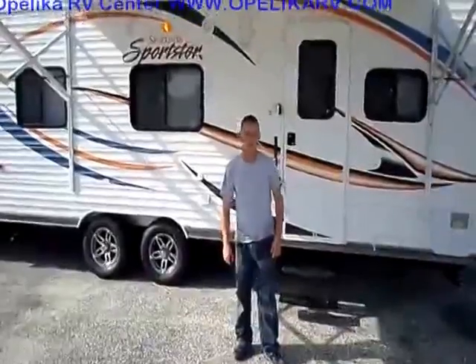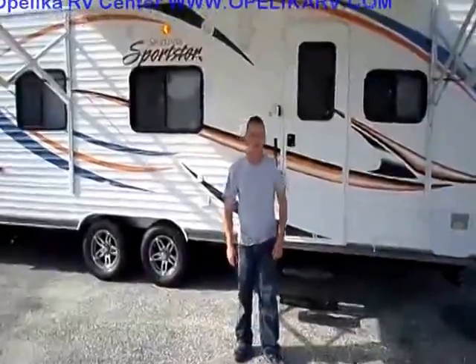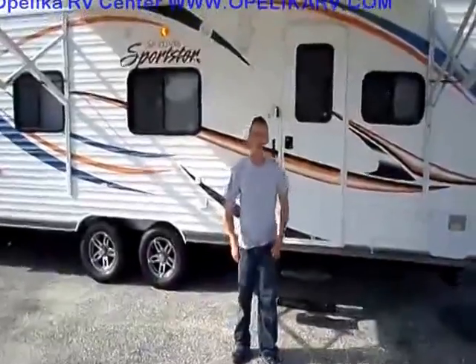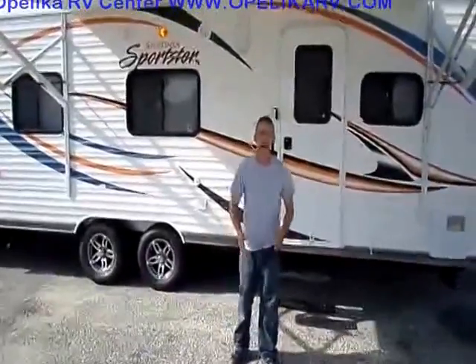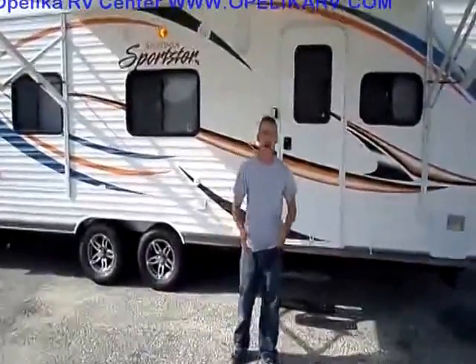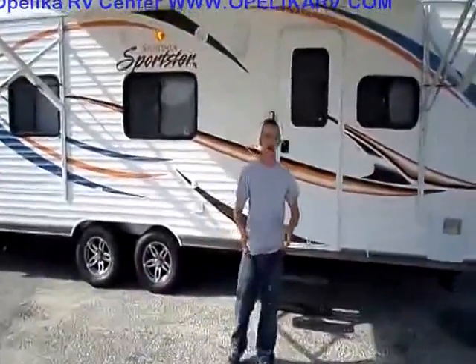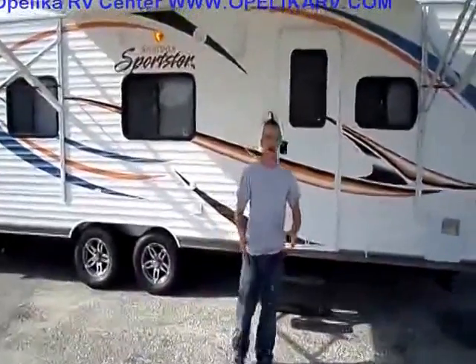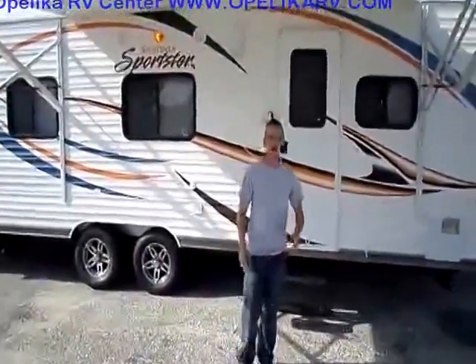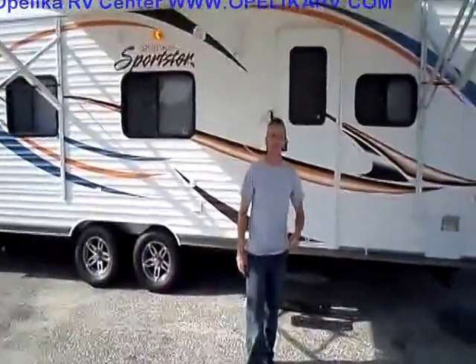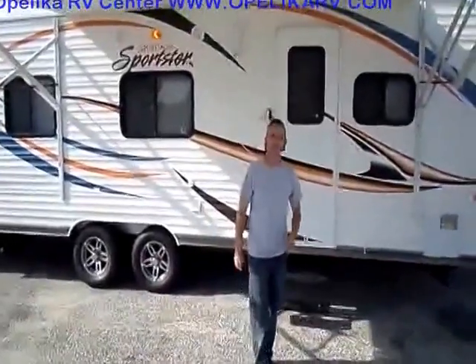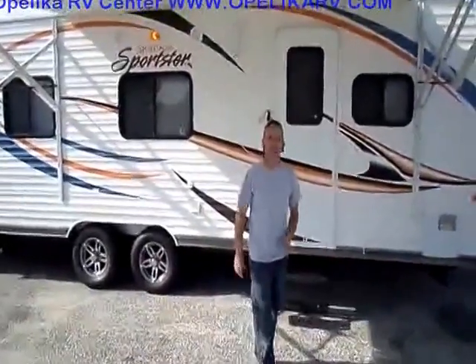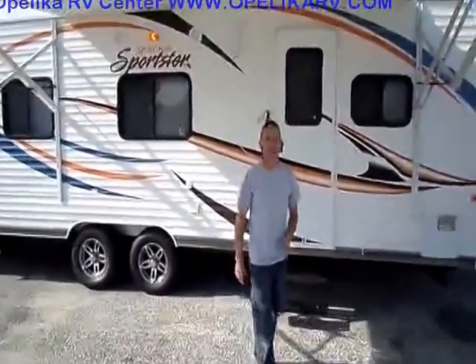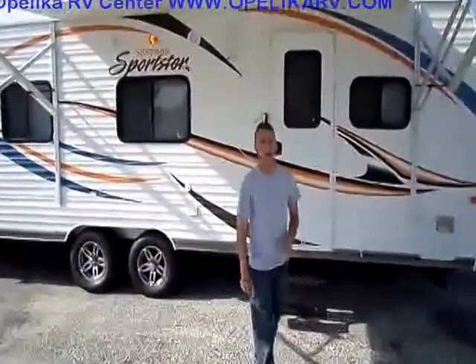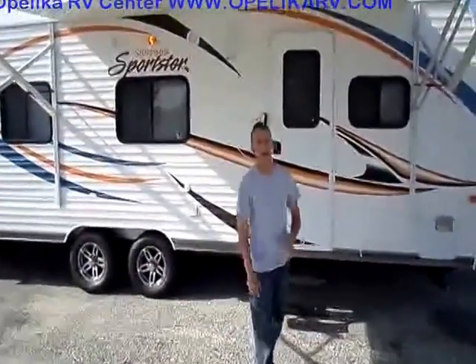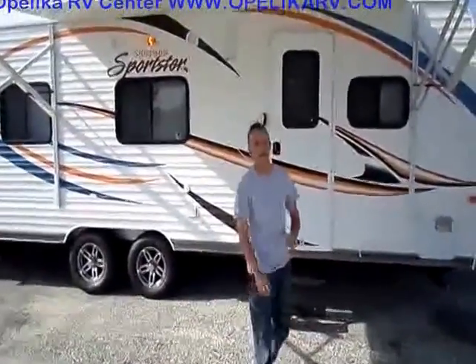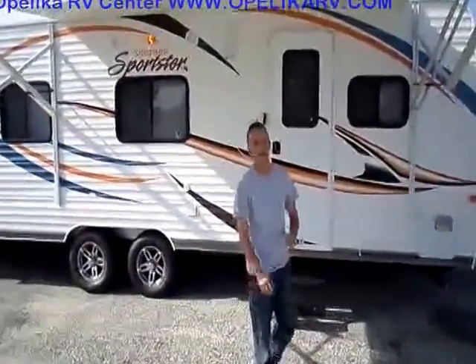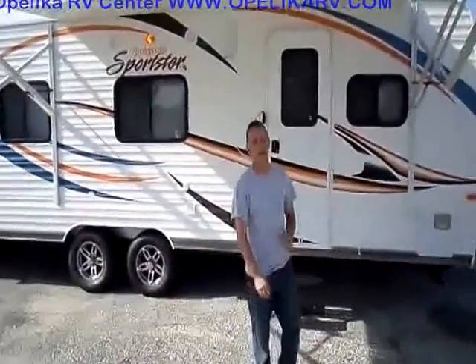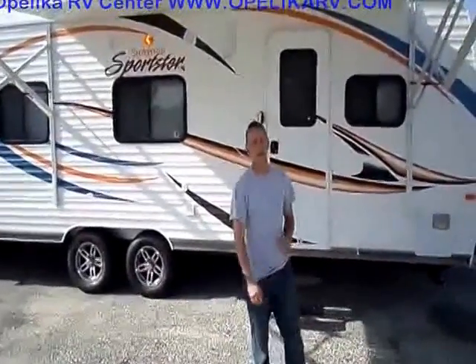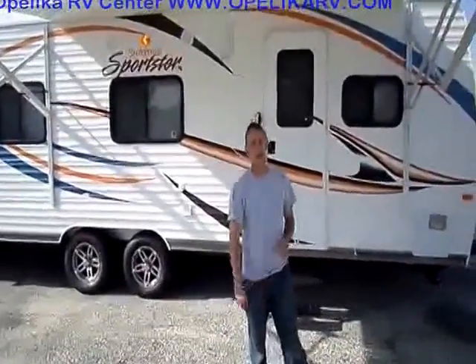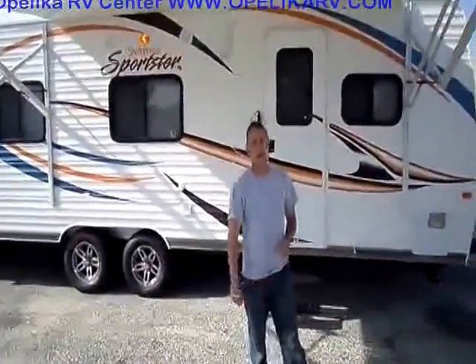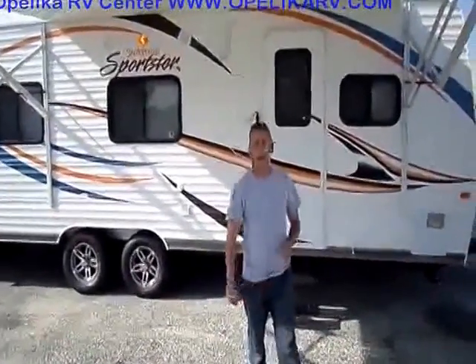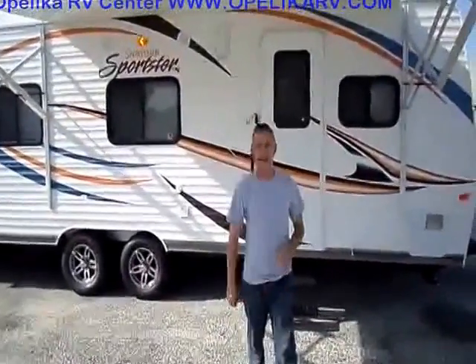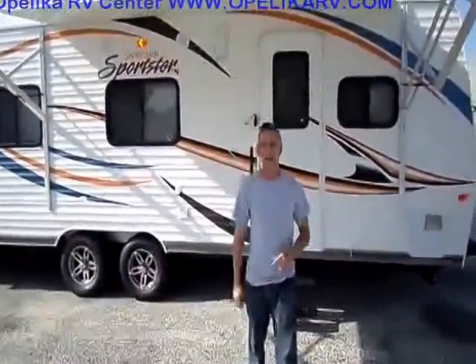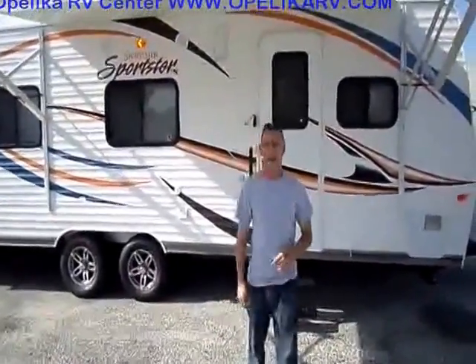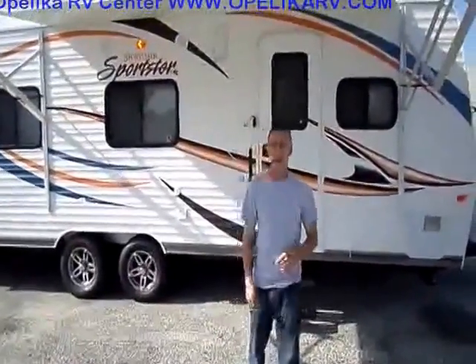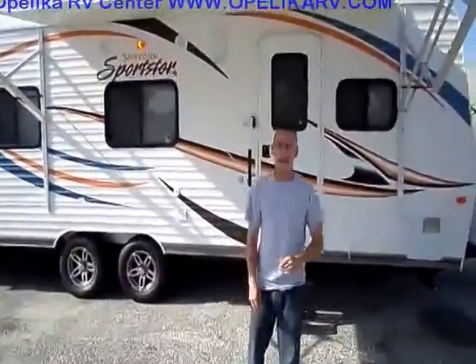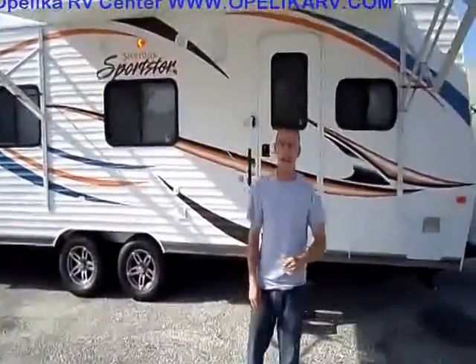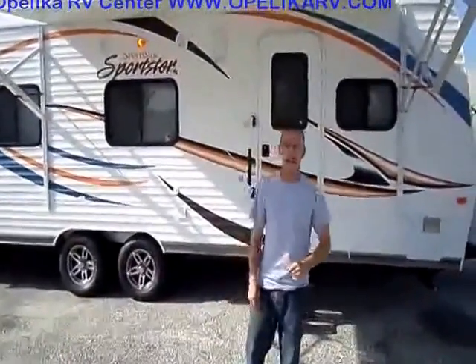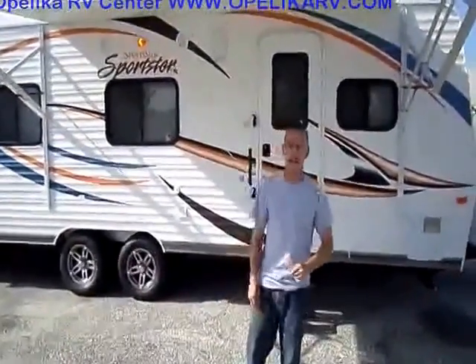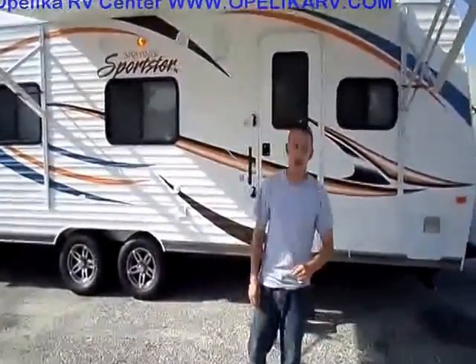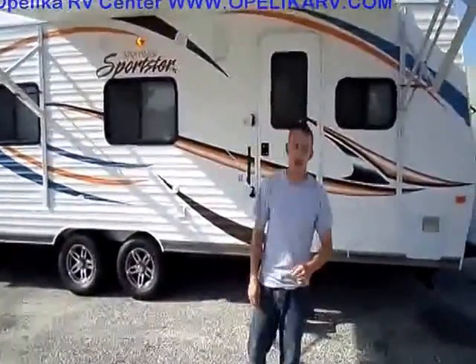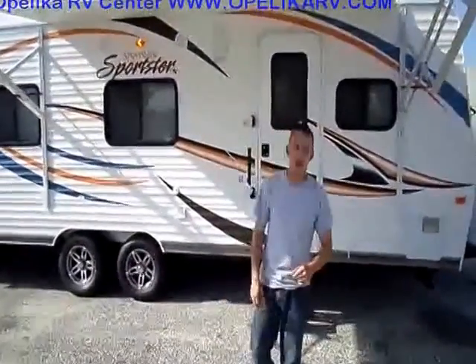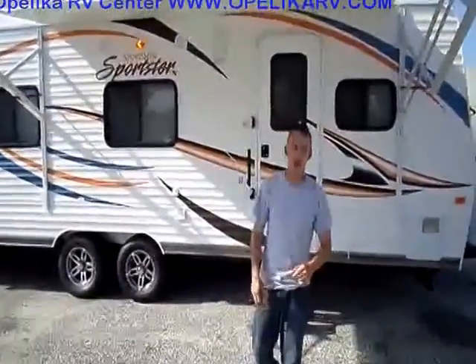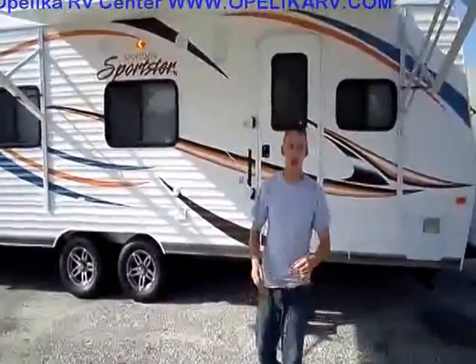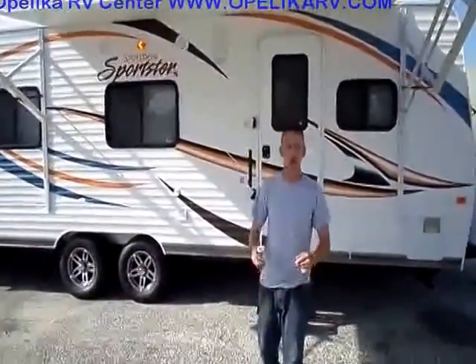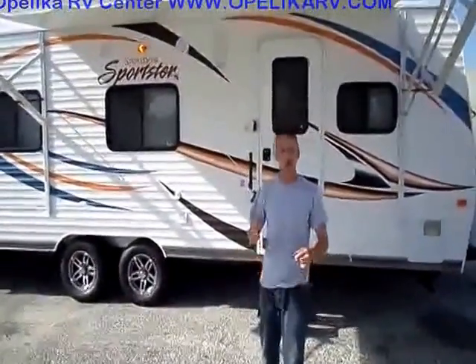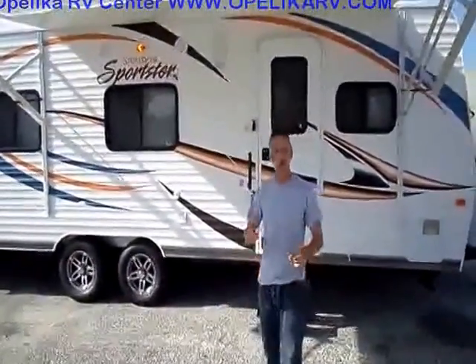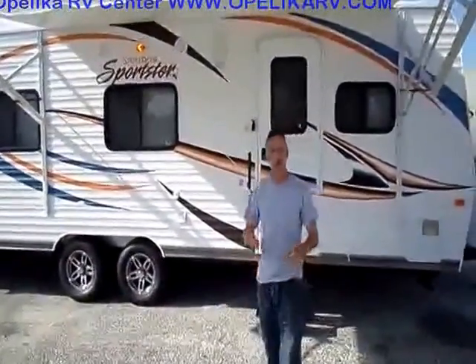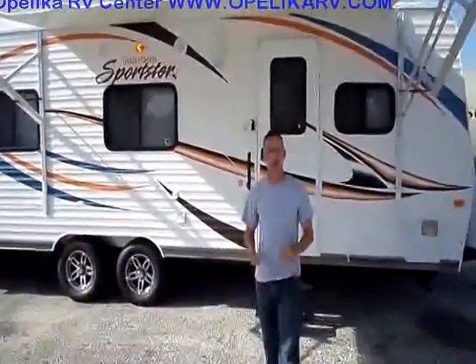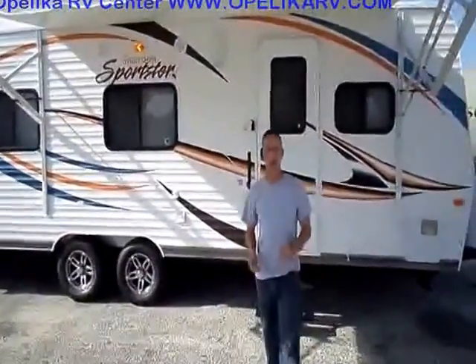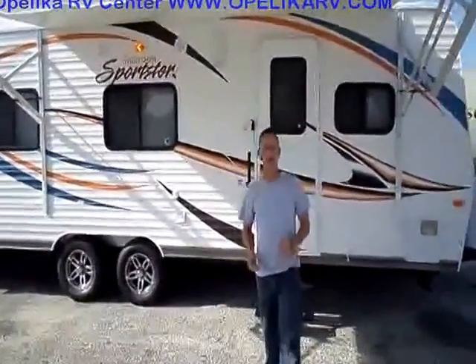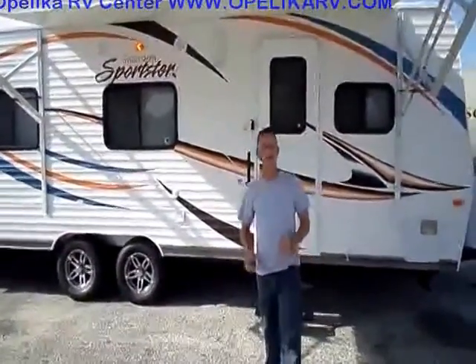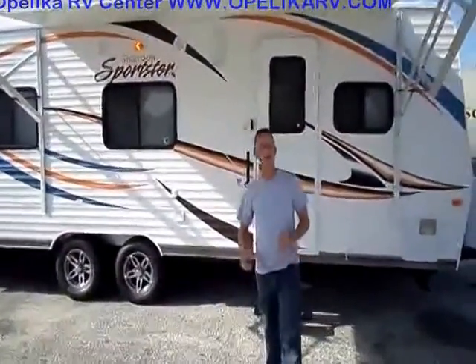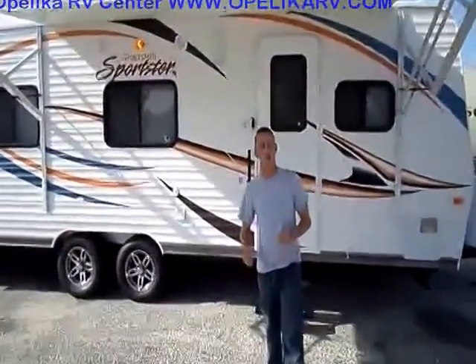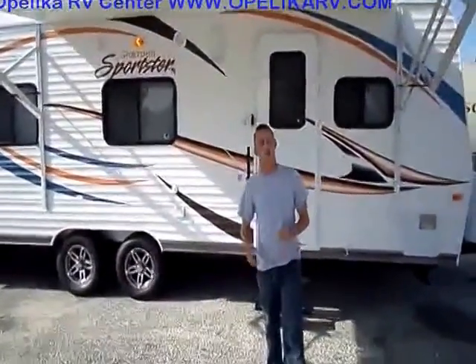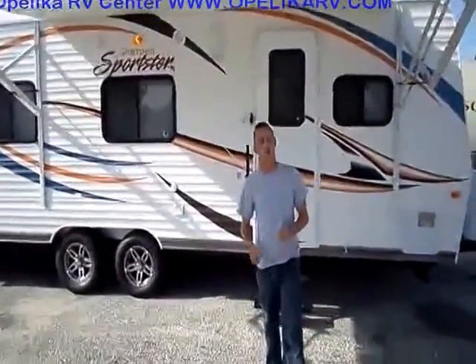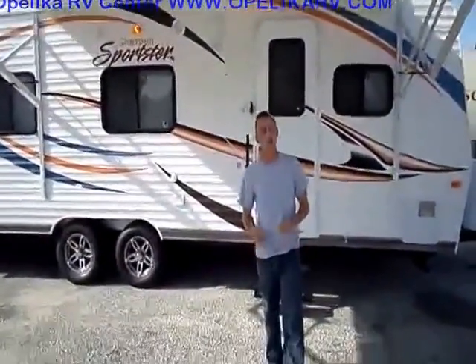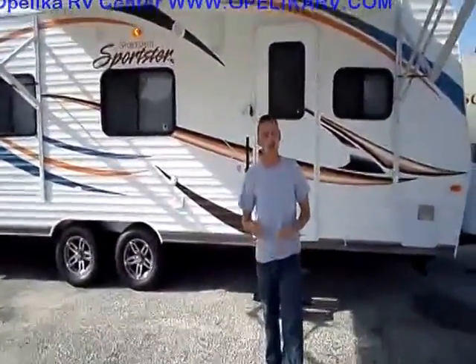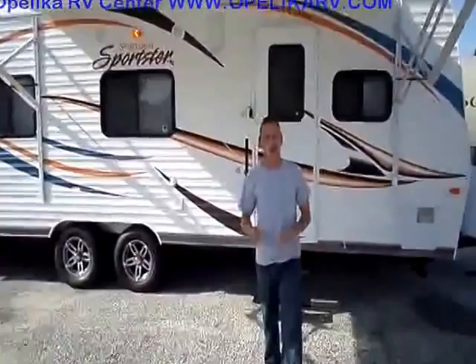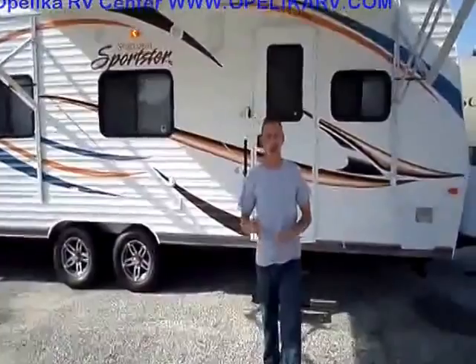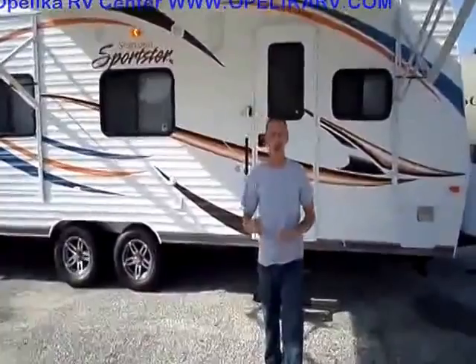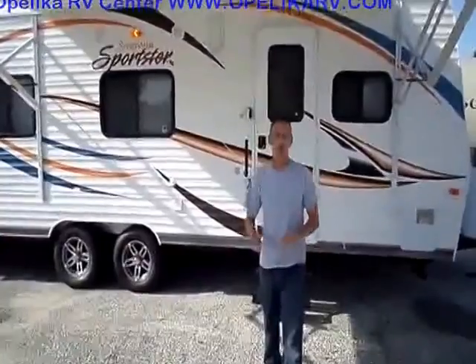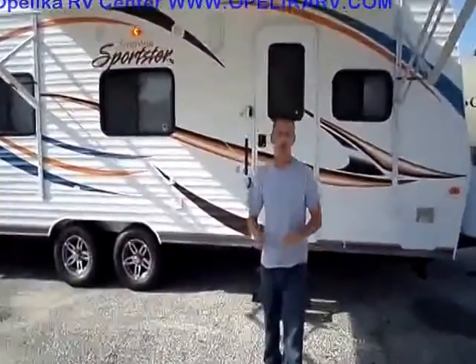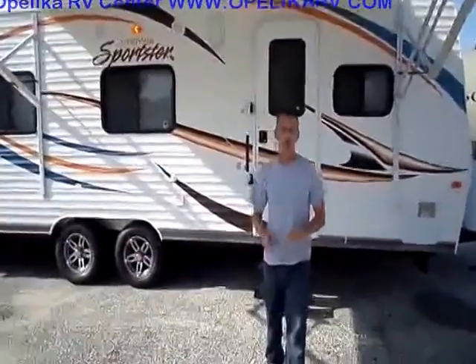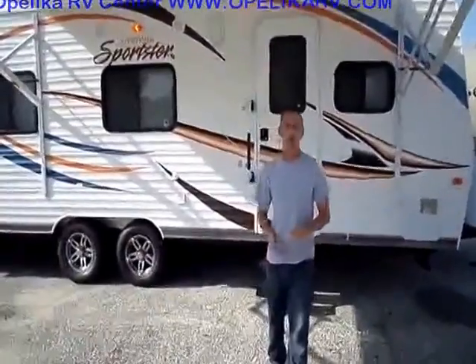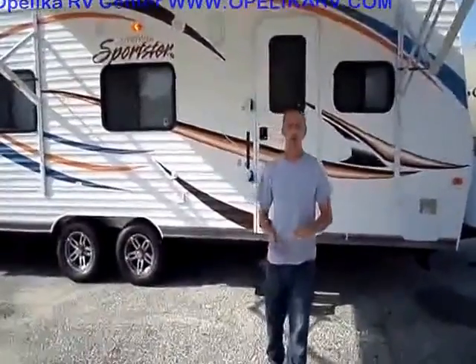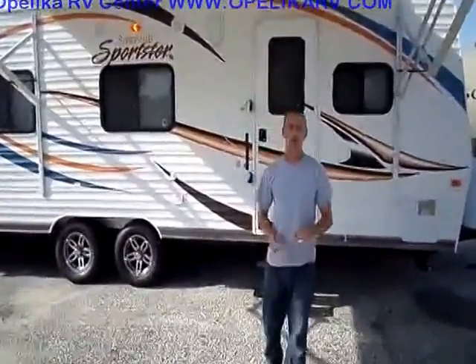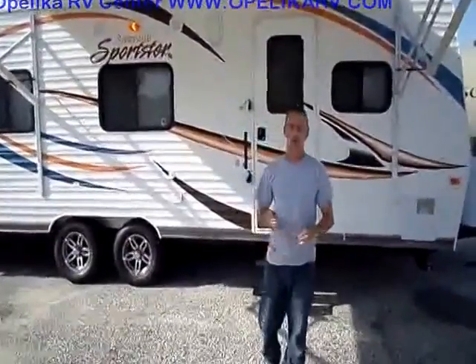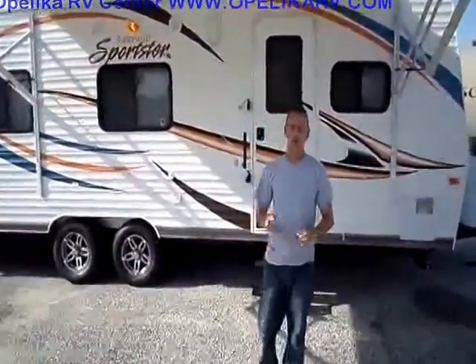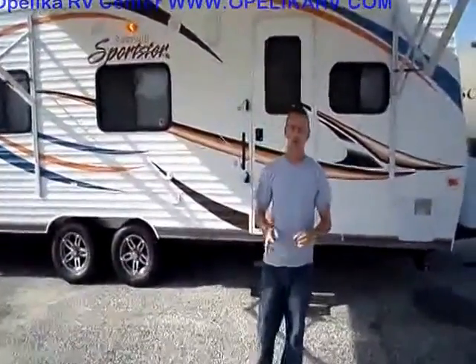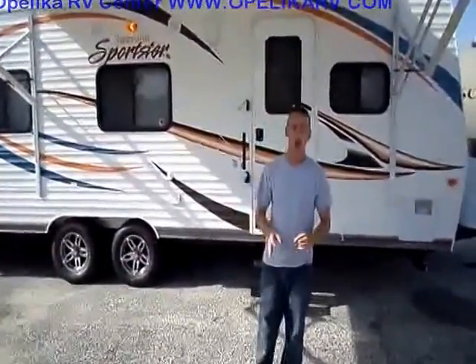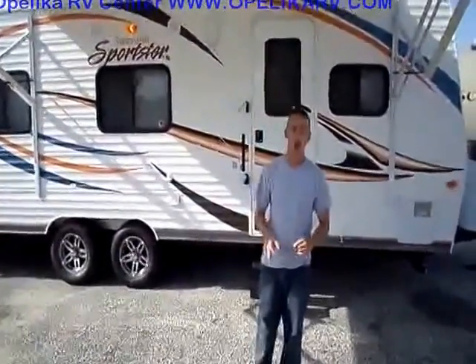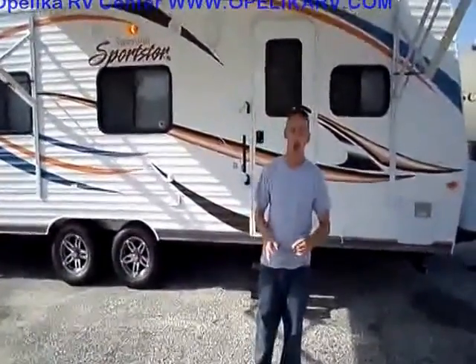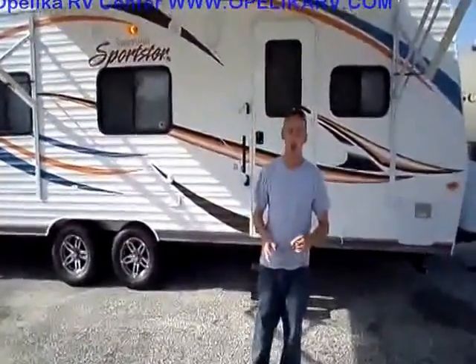Hi, welcome to Opelike RV Online. Today I'd like to show you a new 2014 22-H toy hauler.